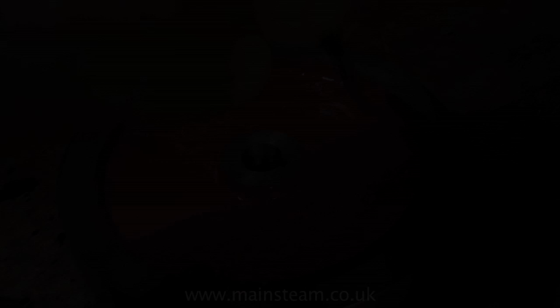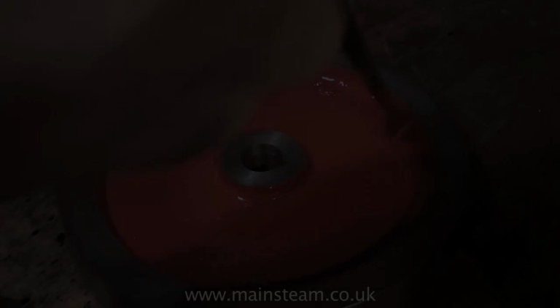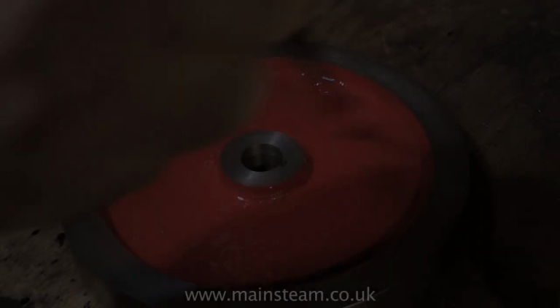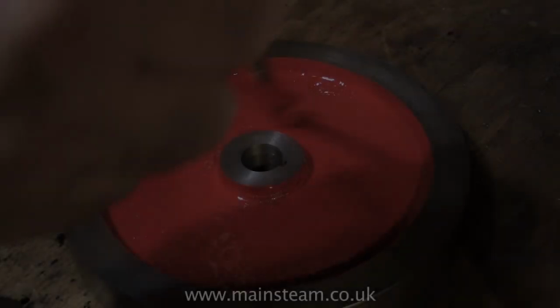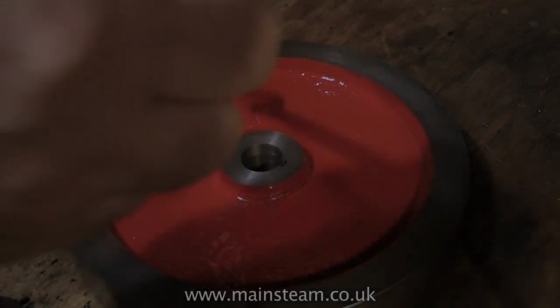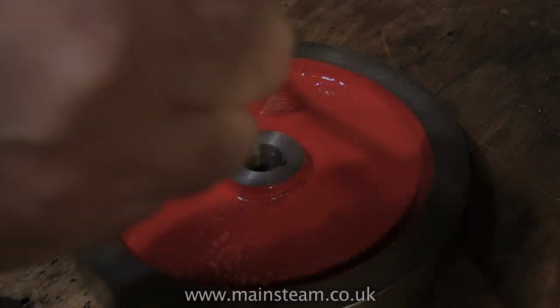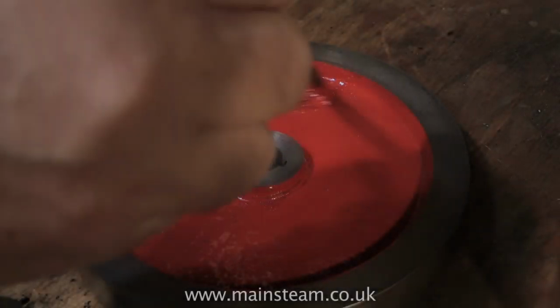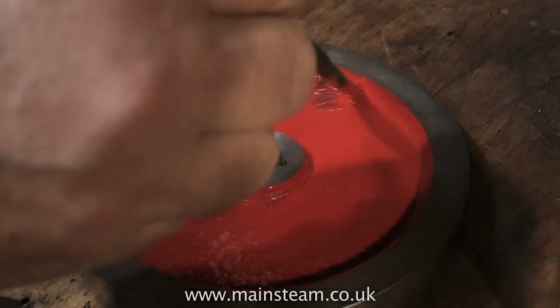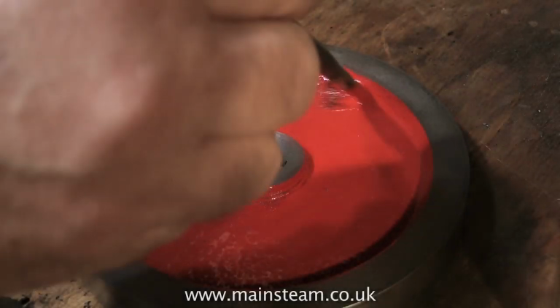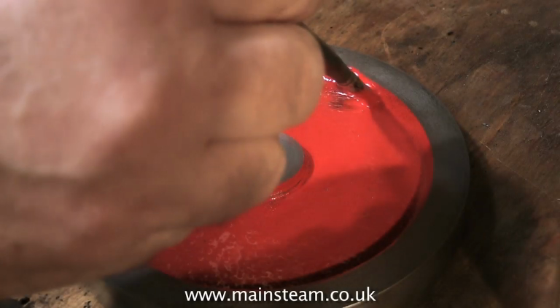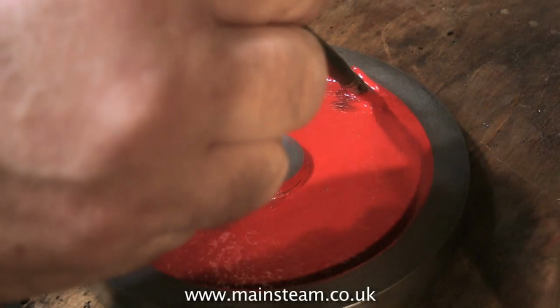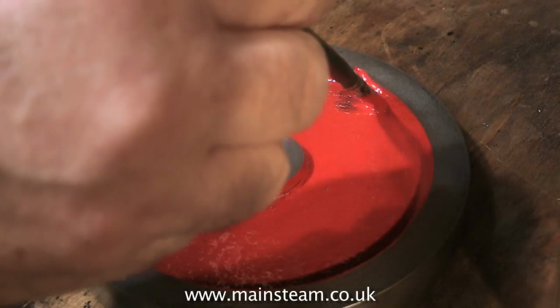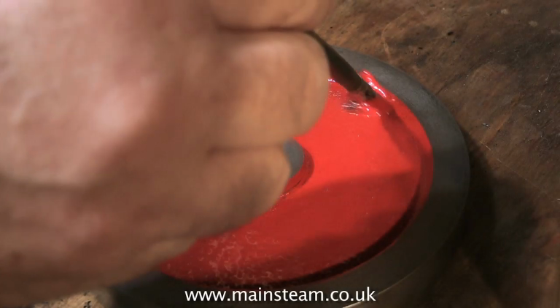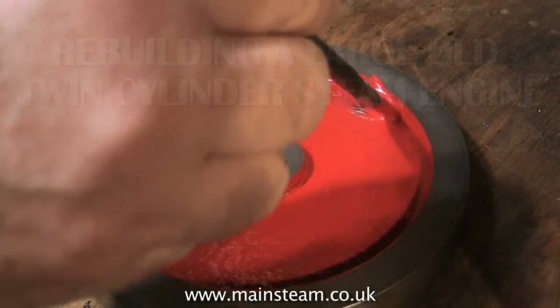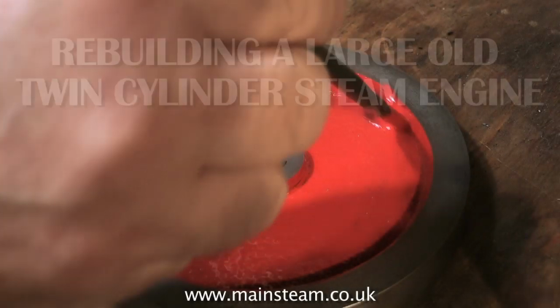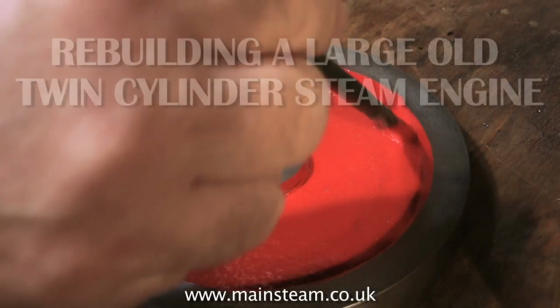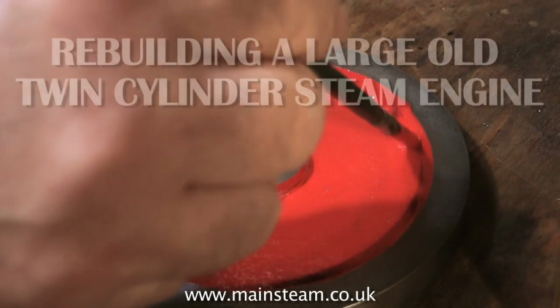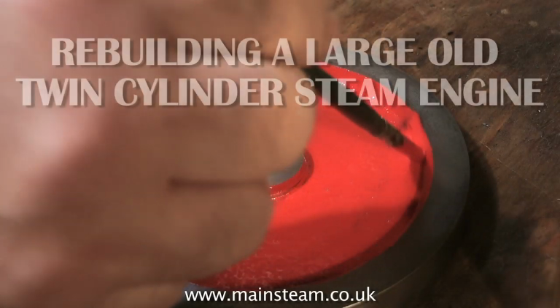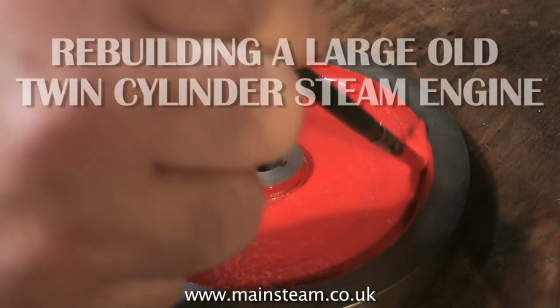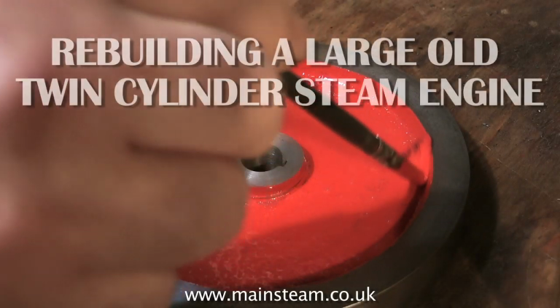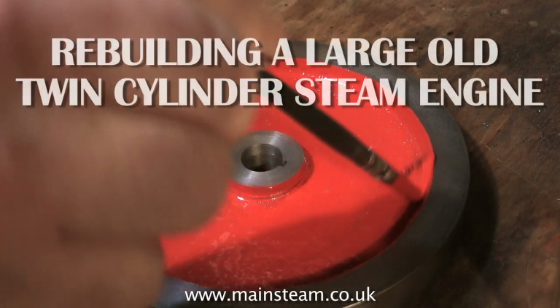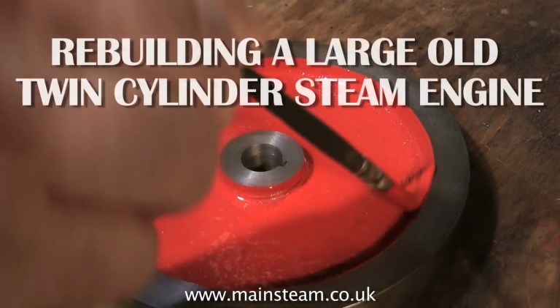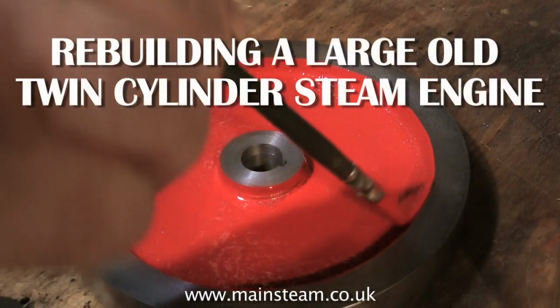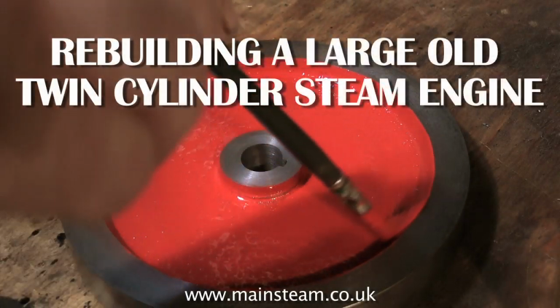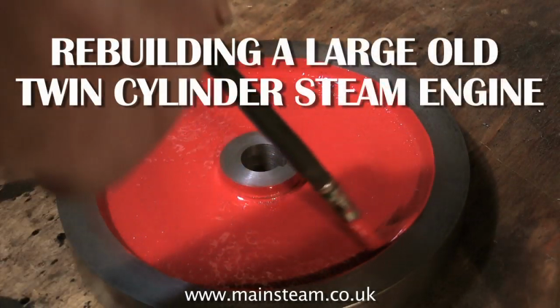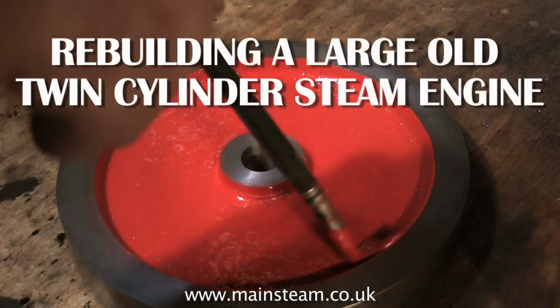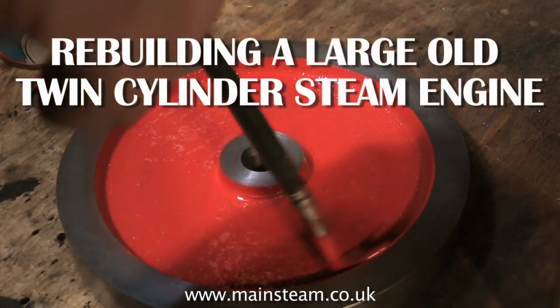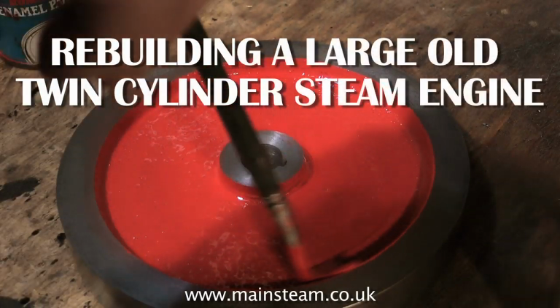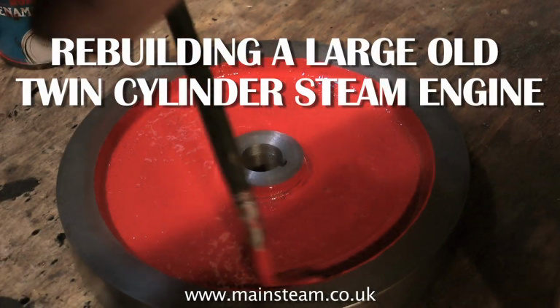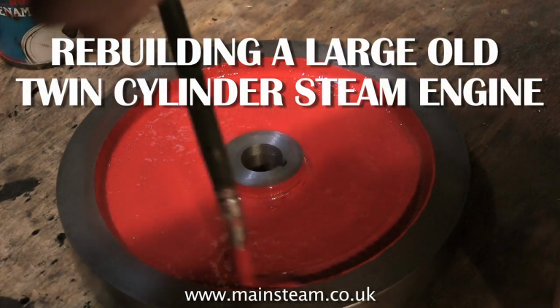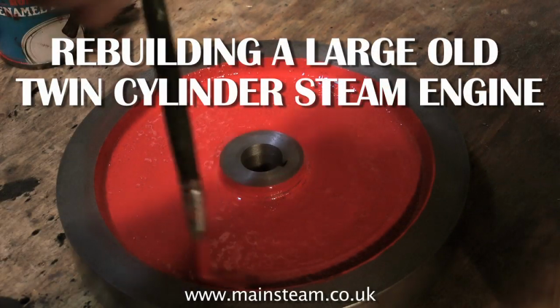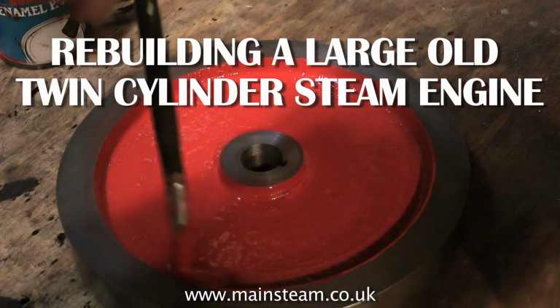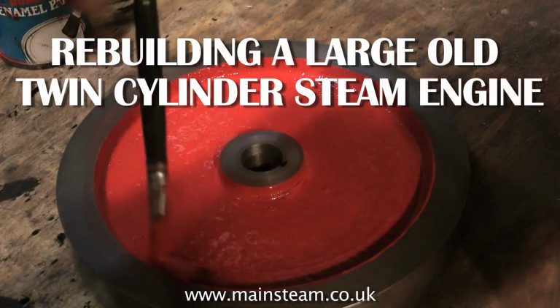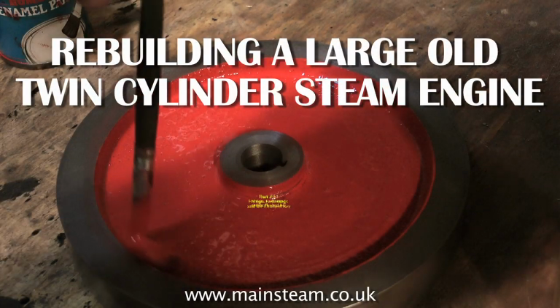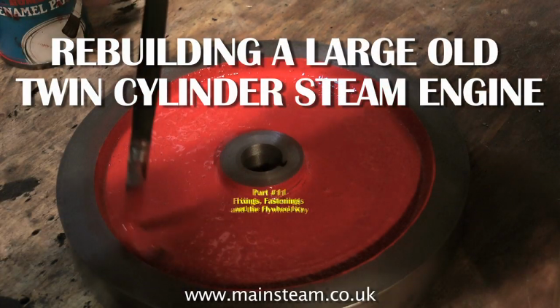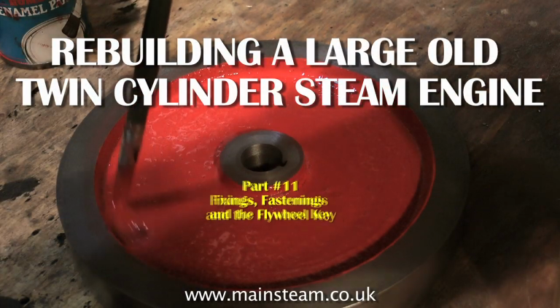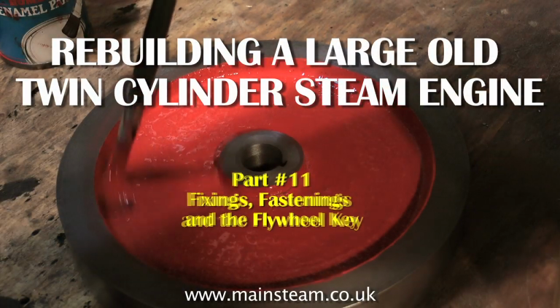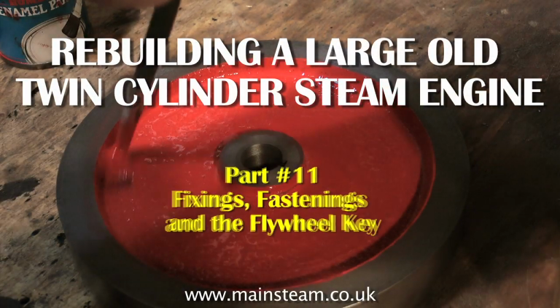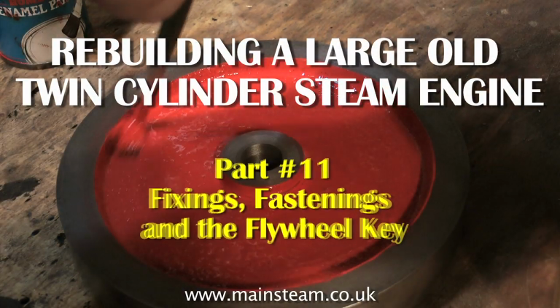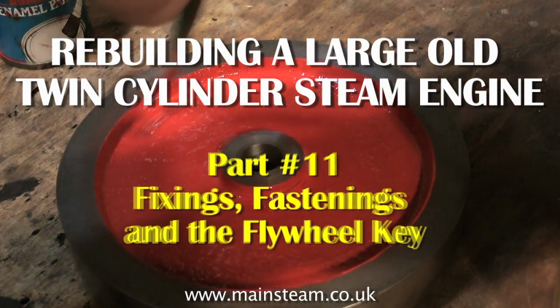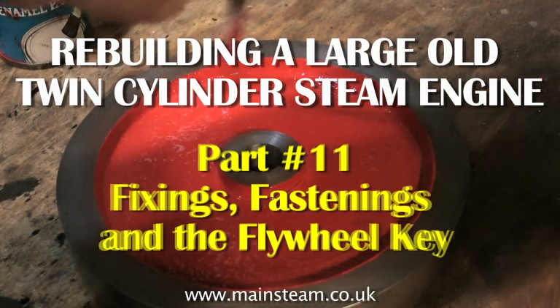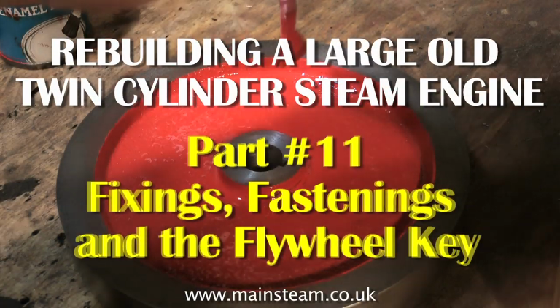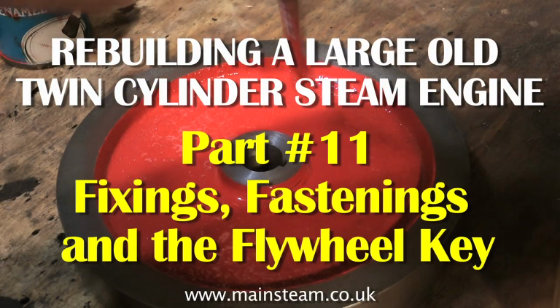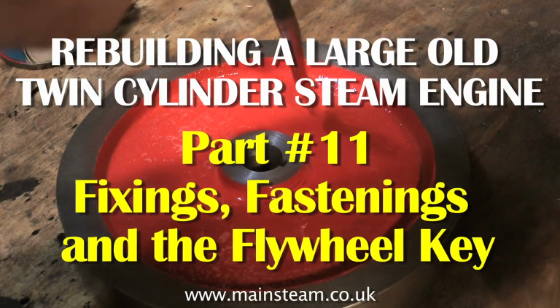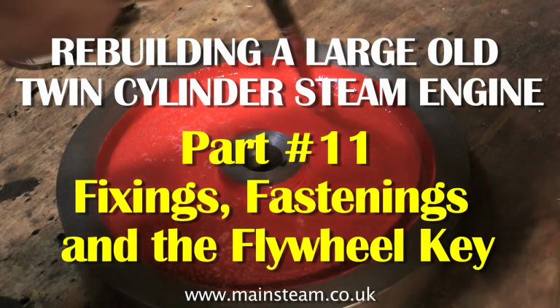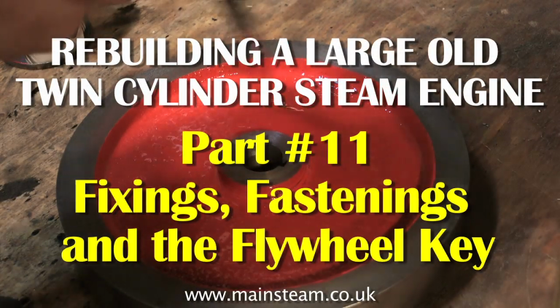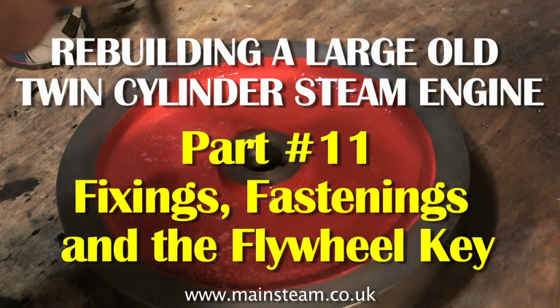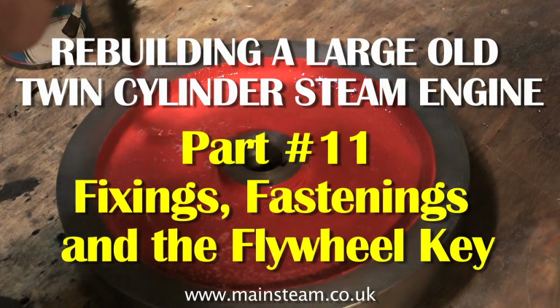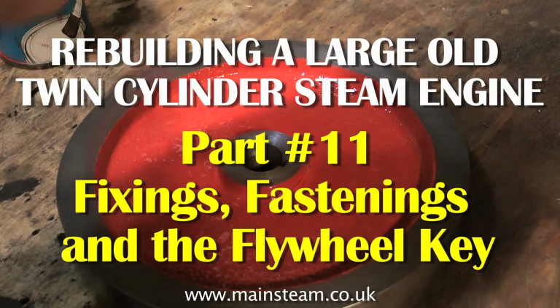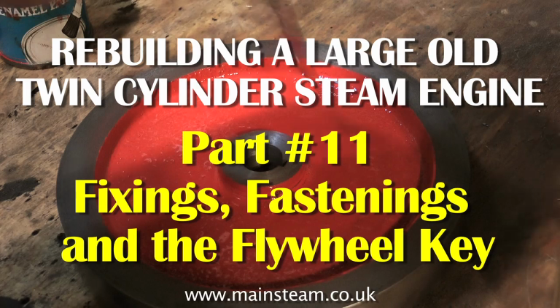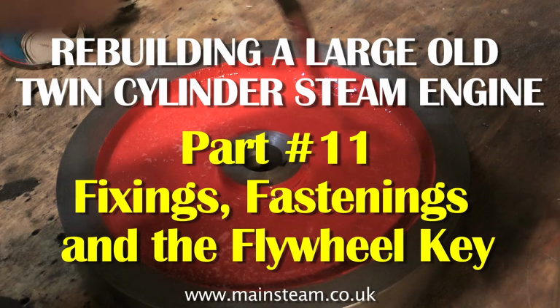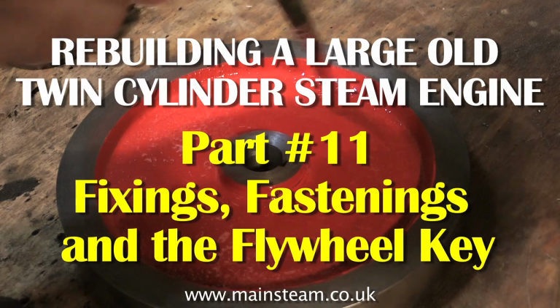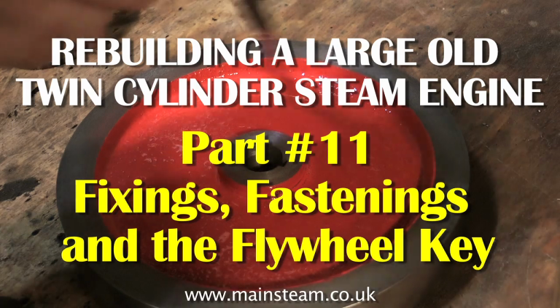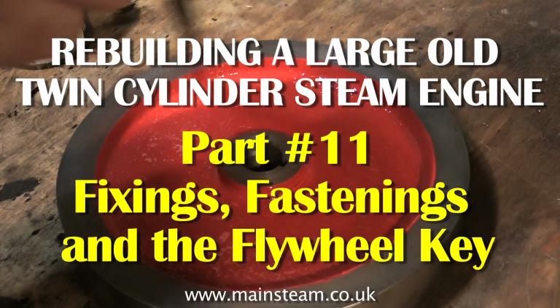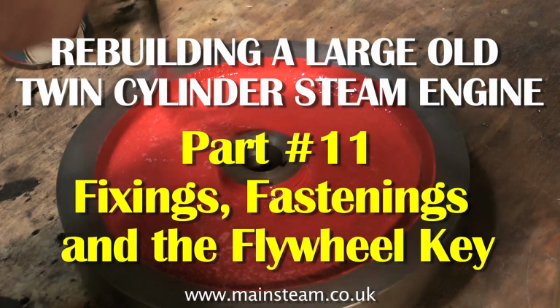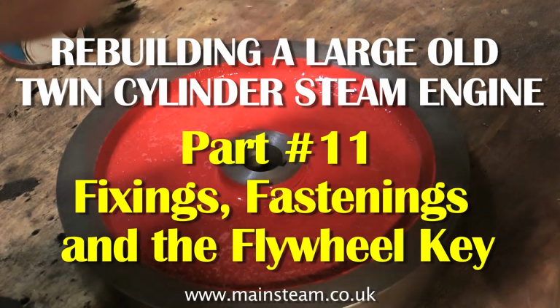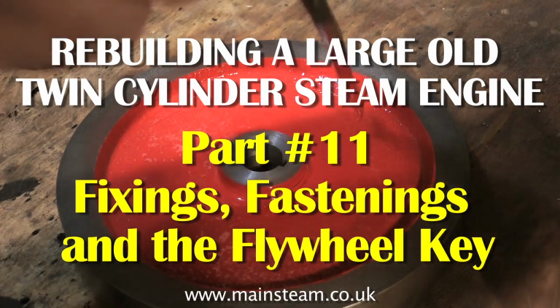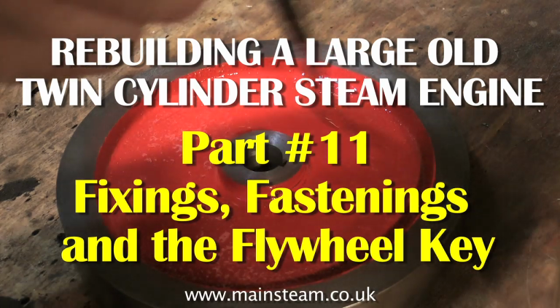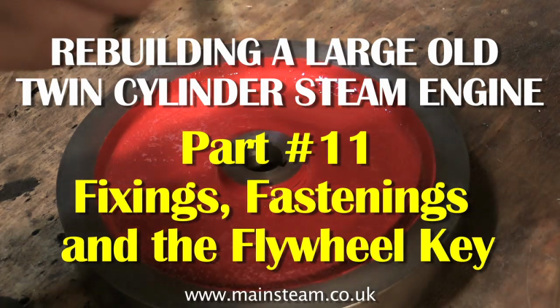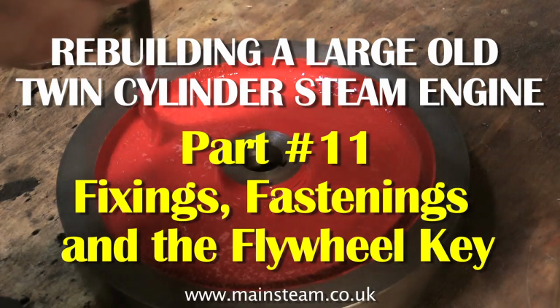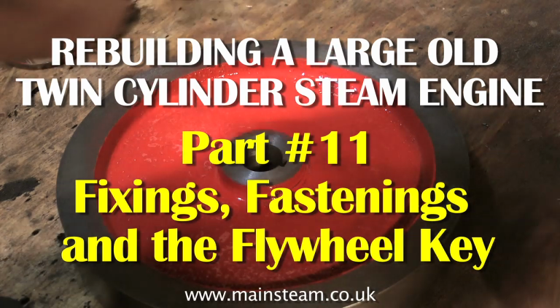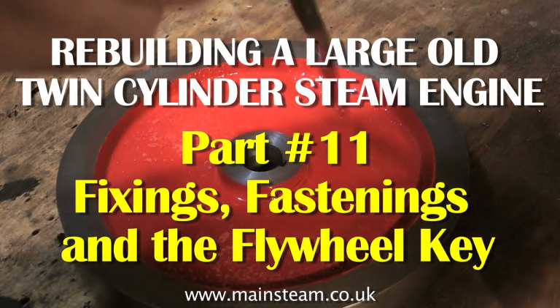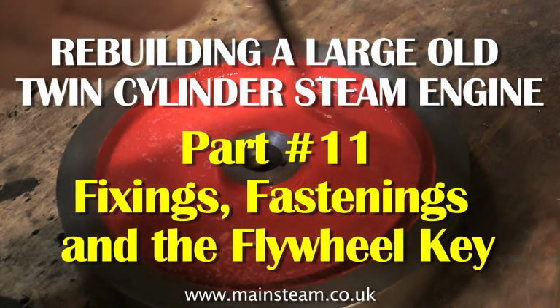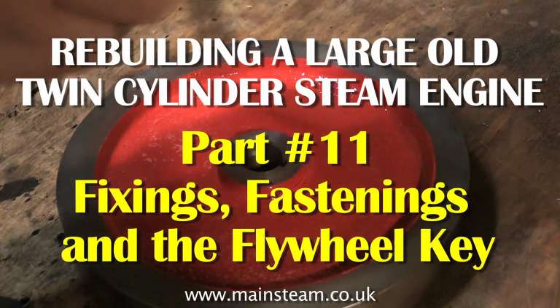Welcome to rebuilding a large old twin-cylinder steam engine. This is part 11: fixings, fastenings, and the flywheel key.